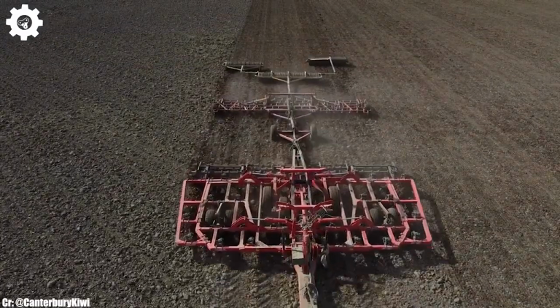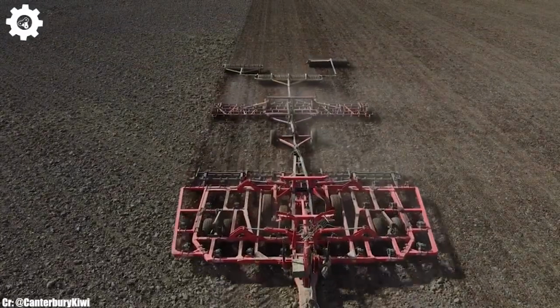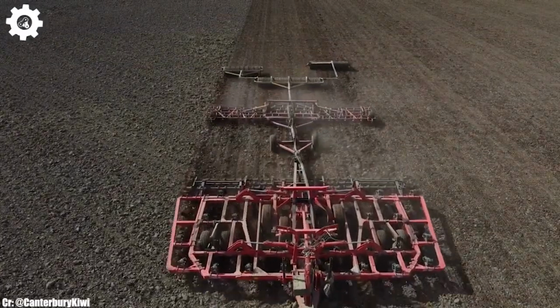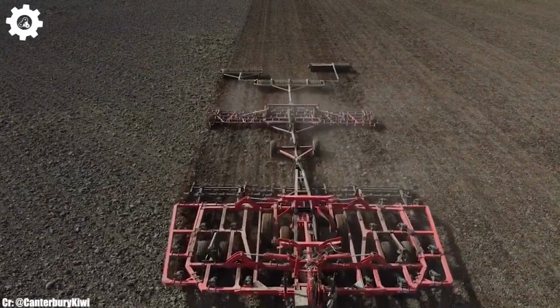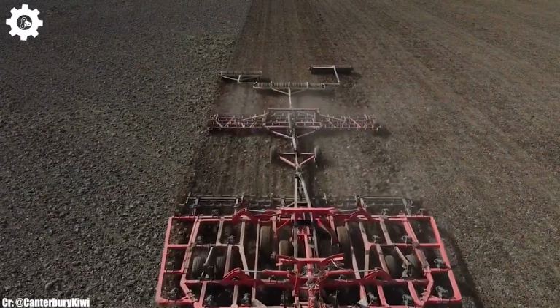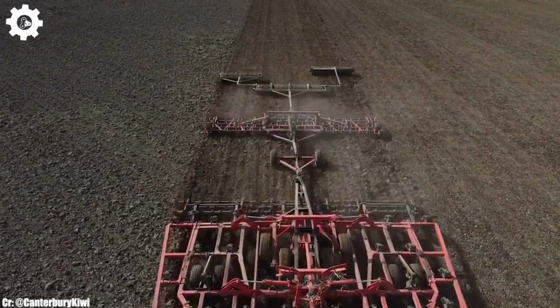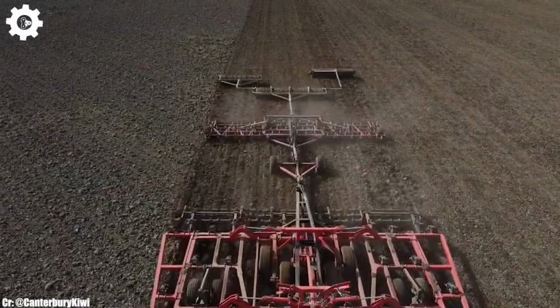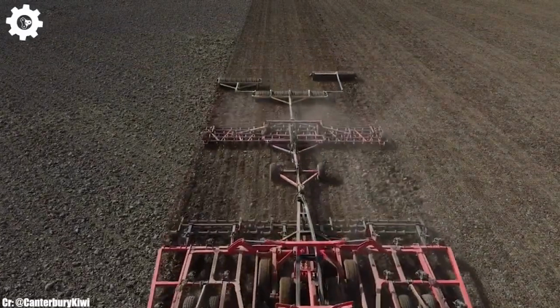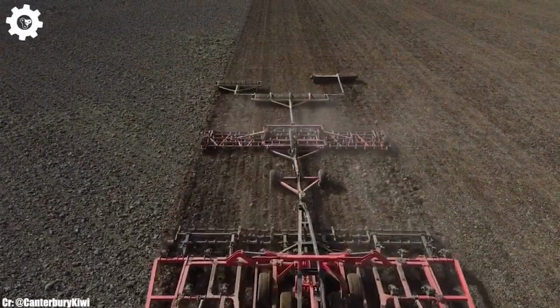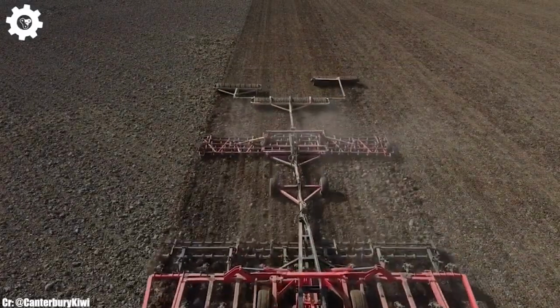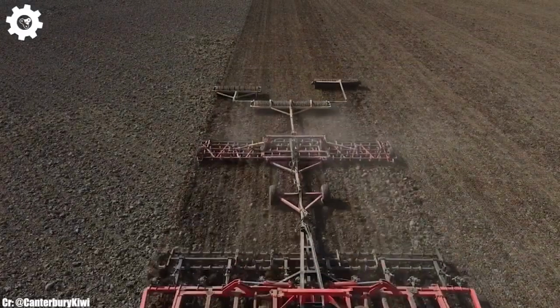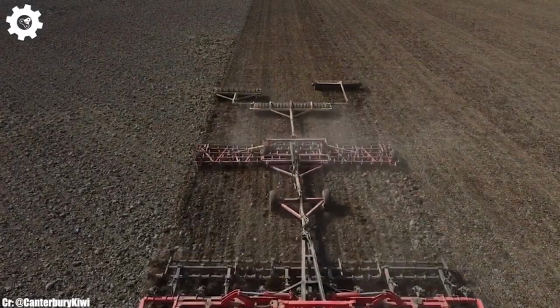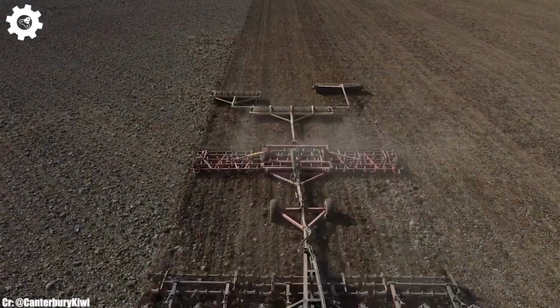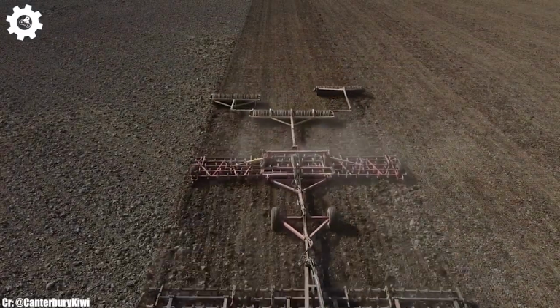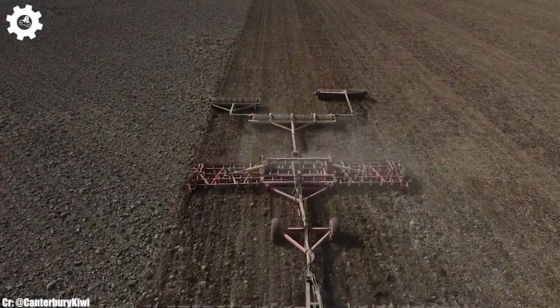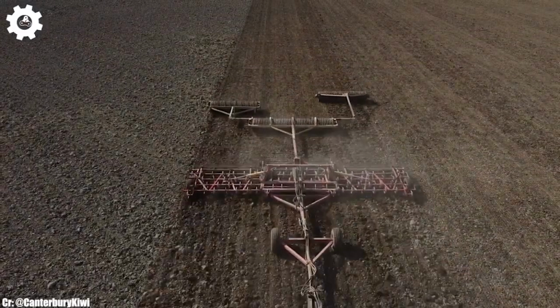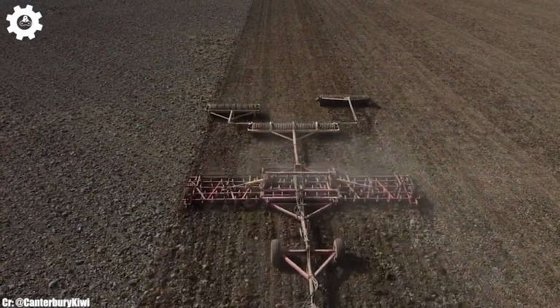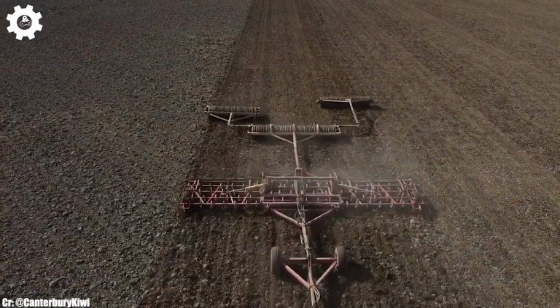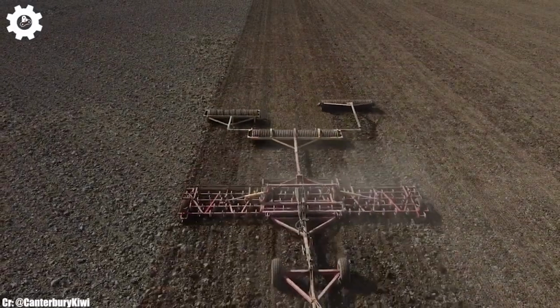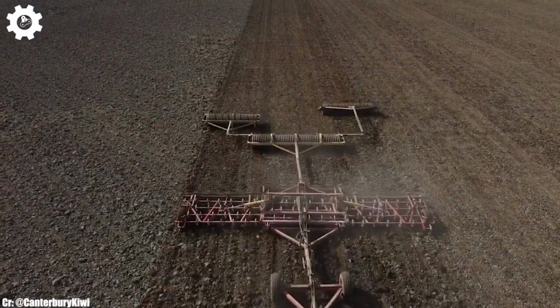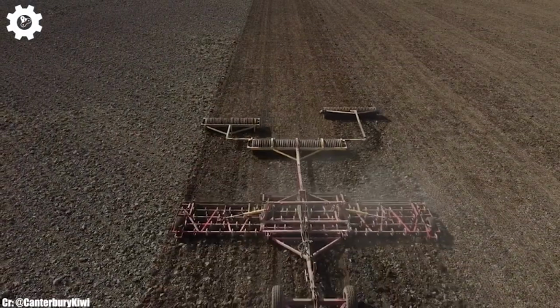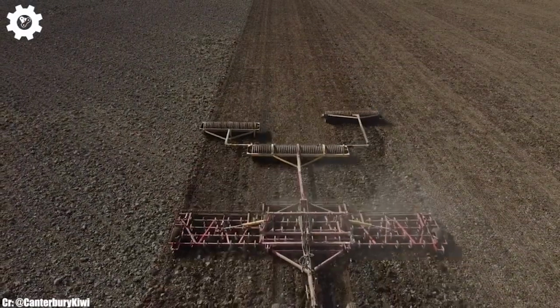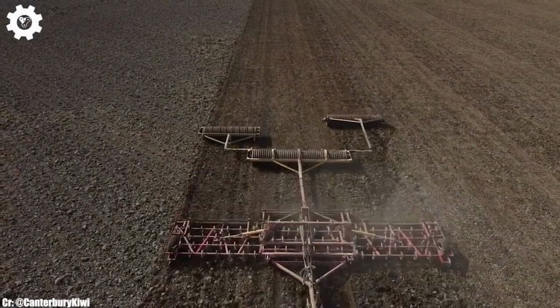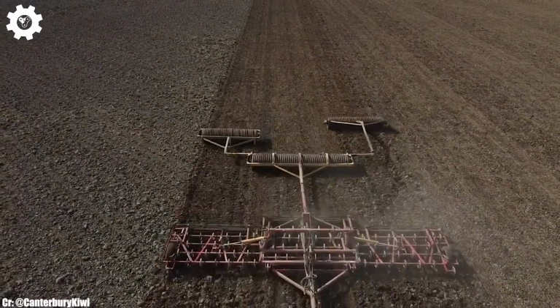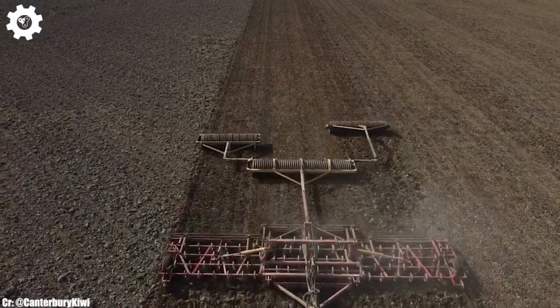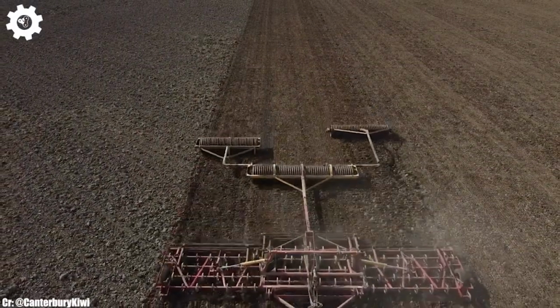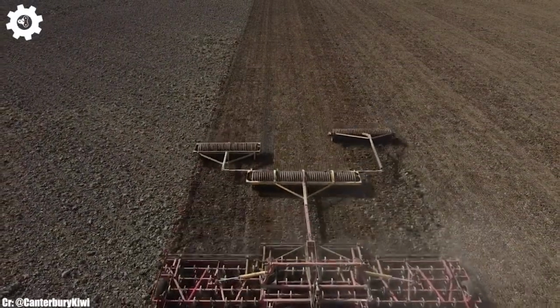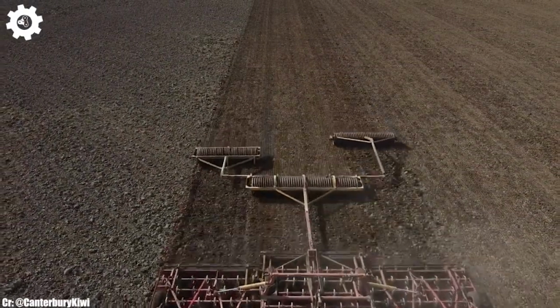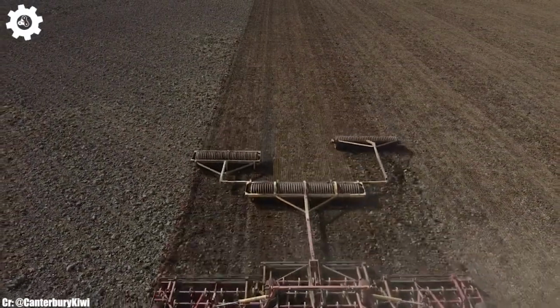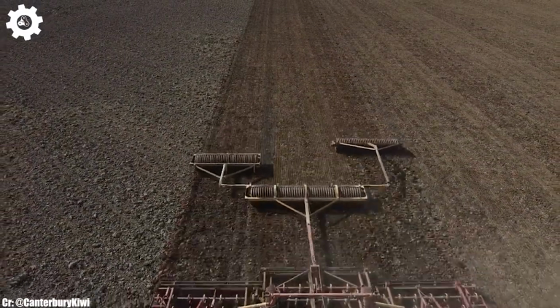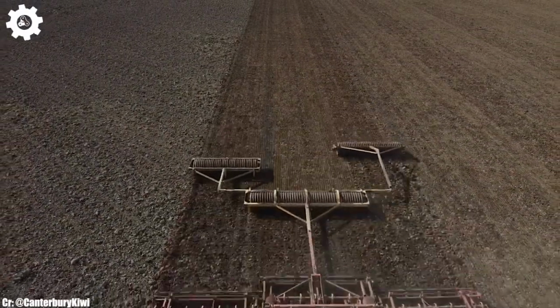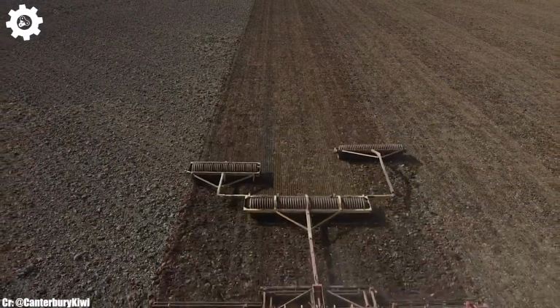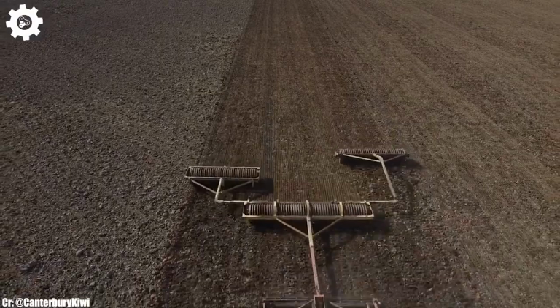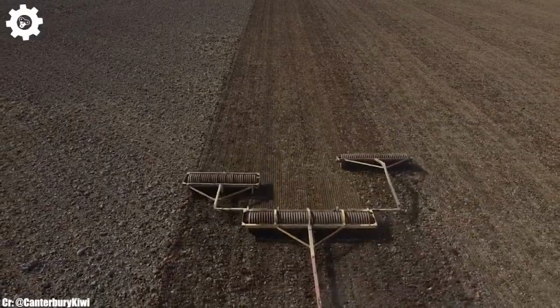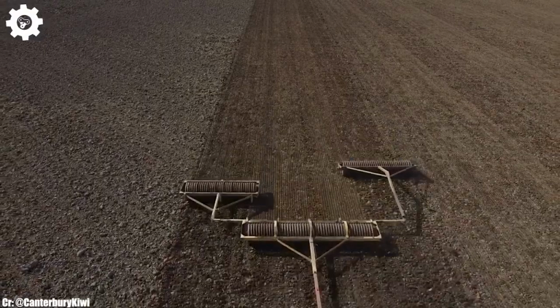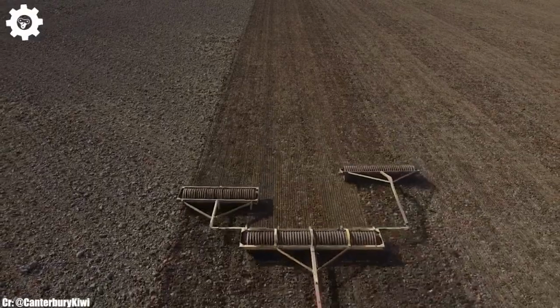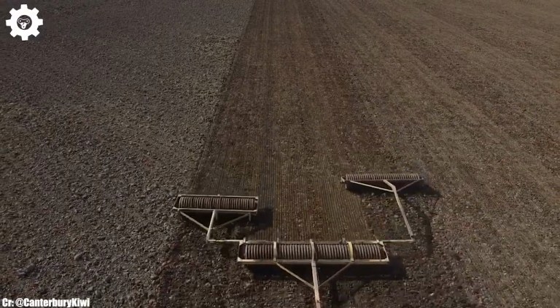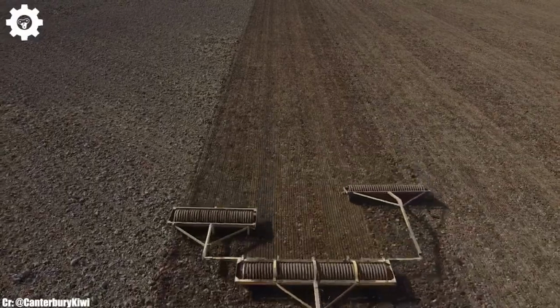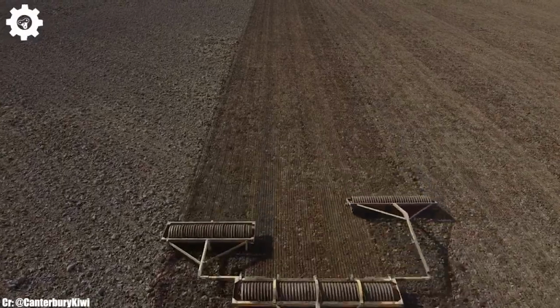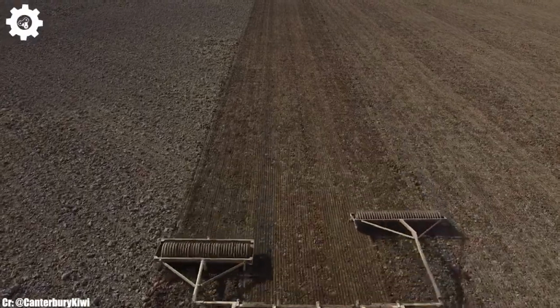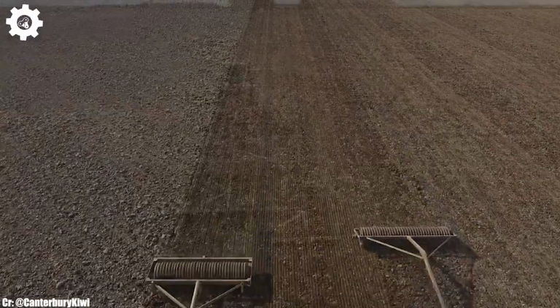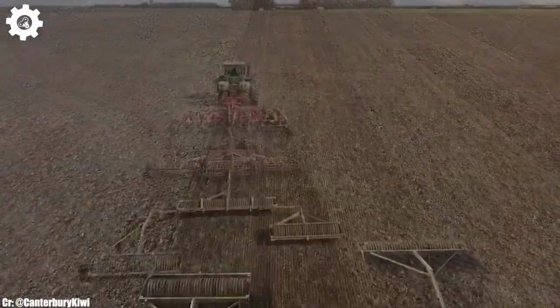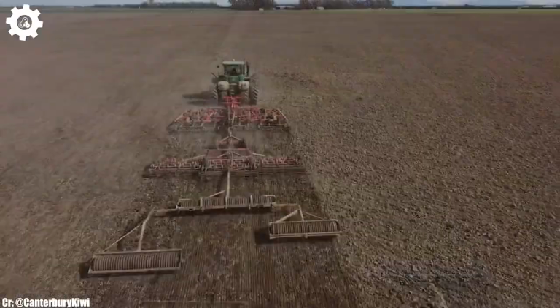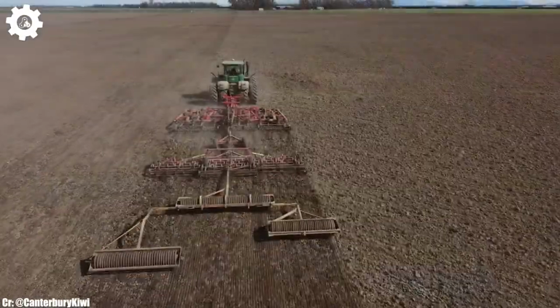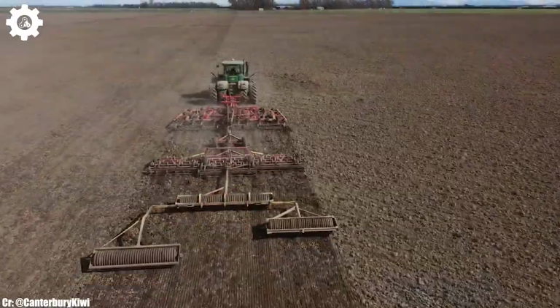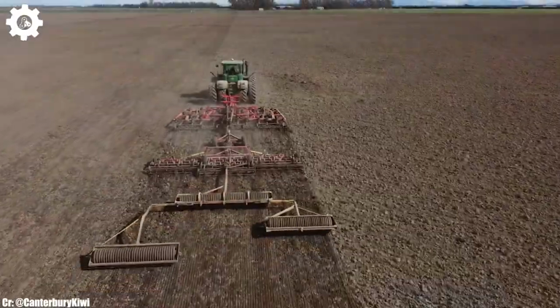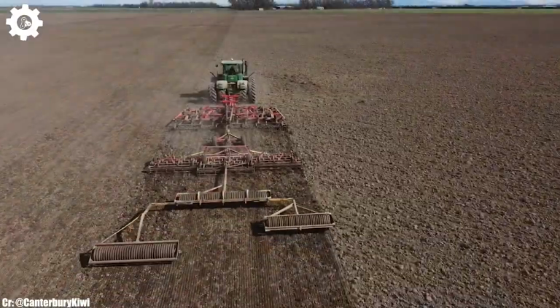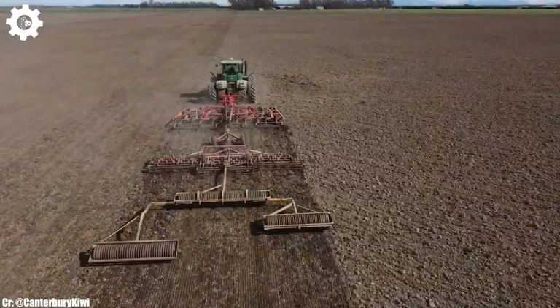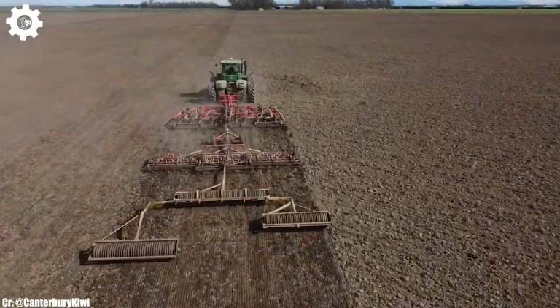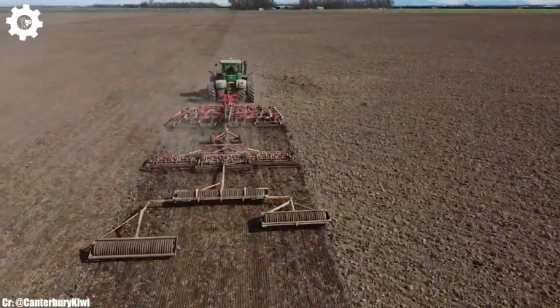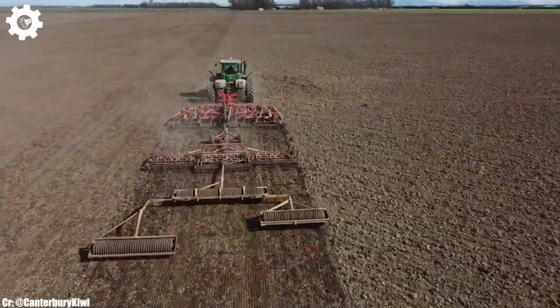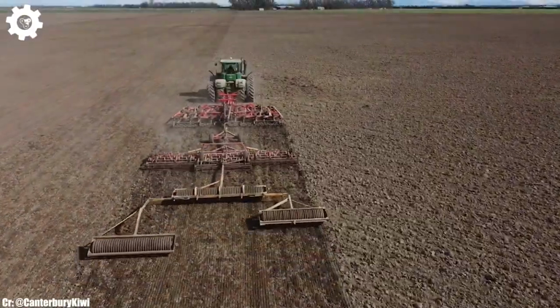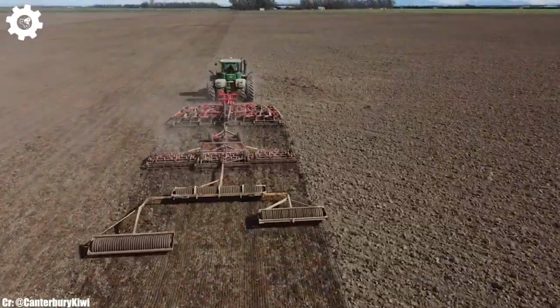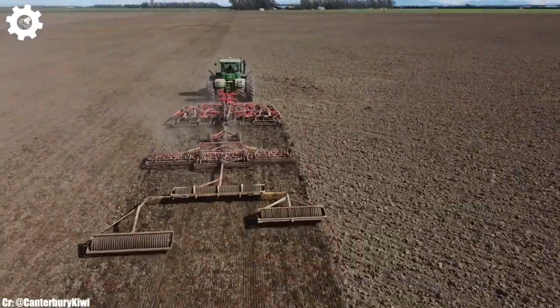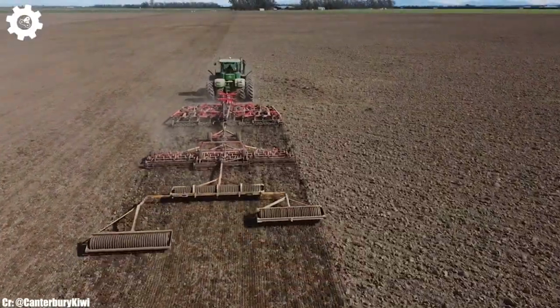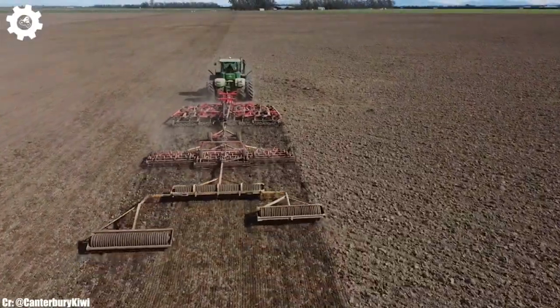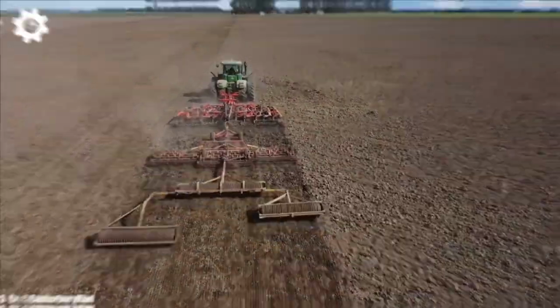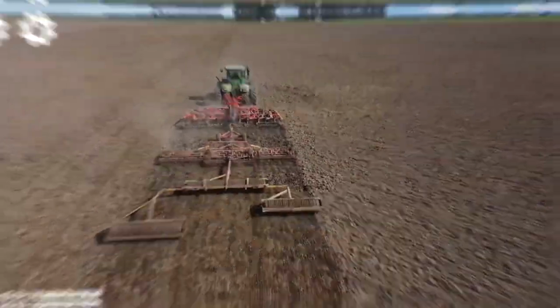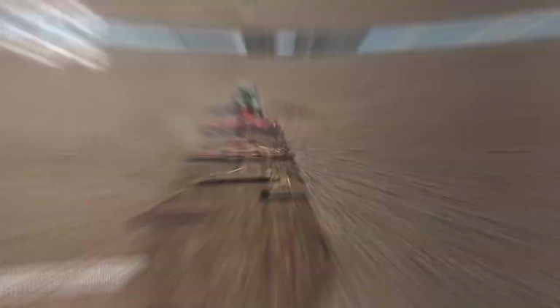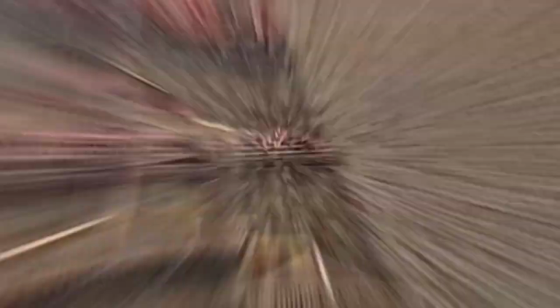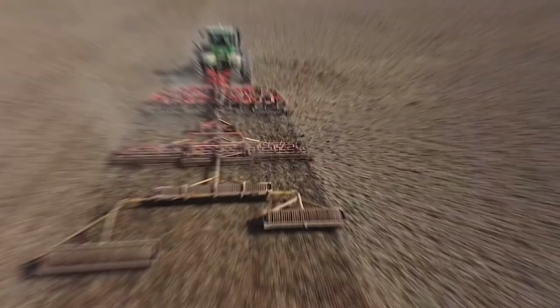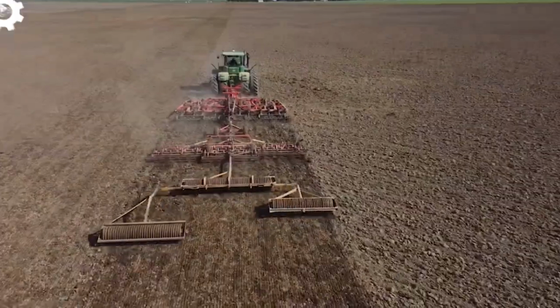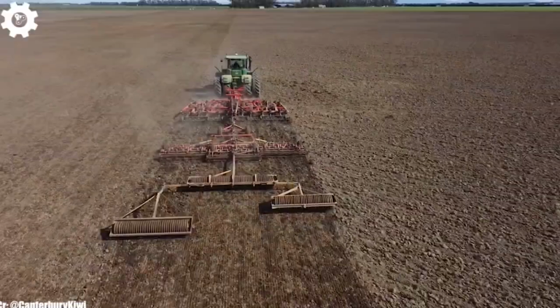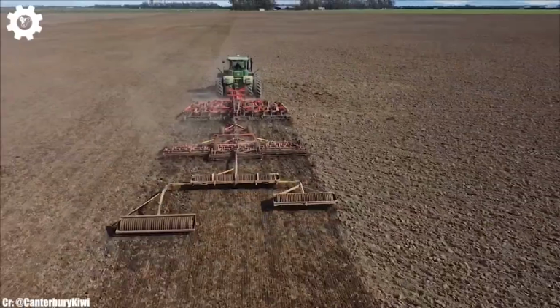The 9510R features John Deere's innovative E18 powershift transmission, ensuring seamless speed control, optimal fuel efficiency, and ease of operation in various terrains and applications.